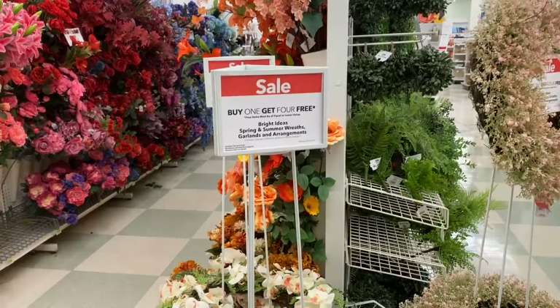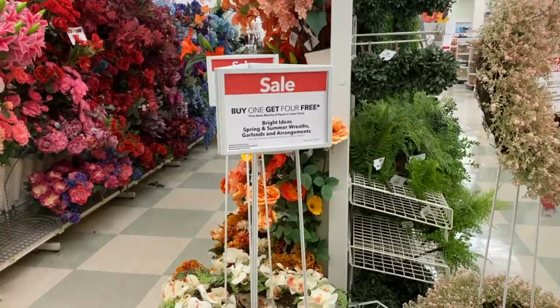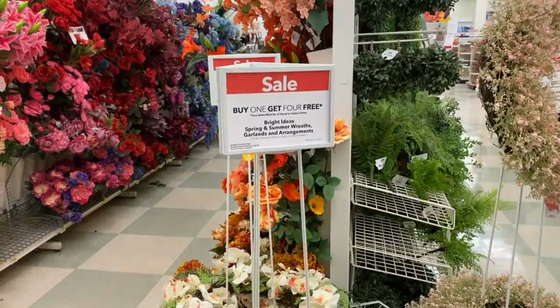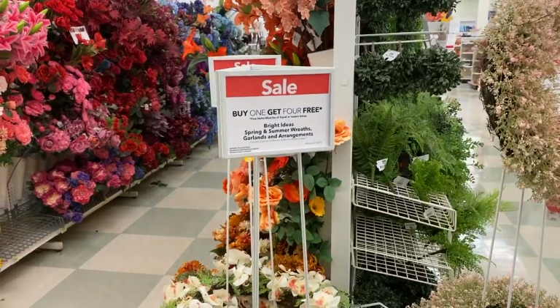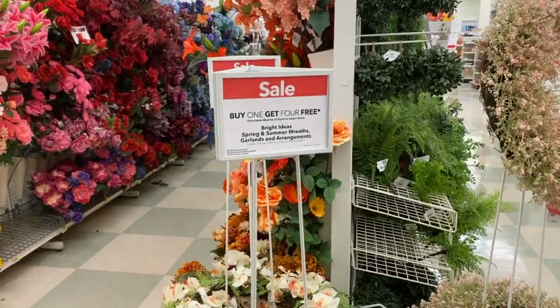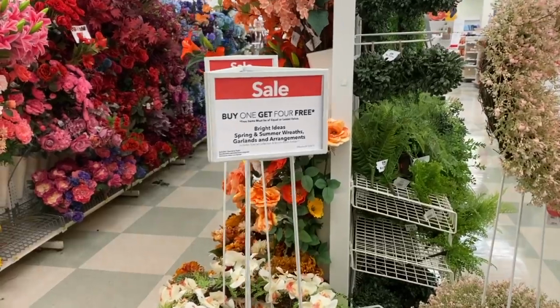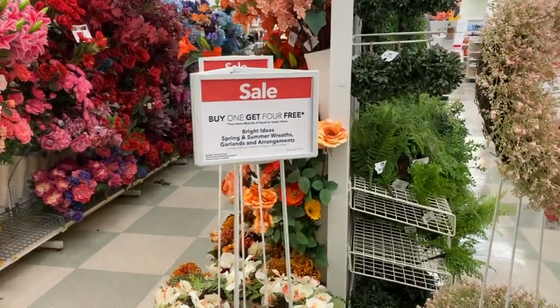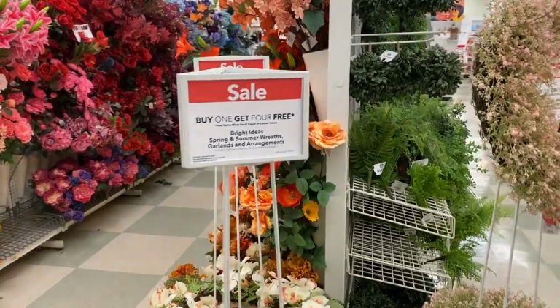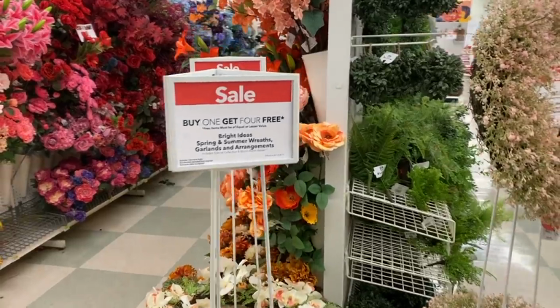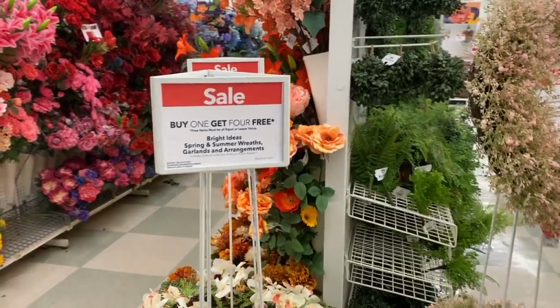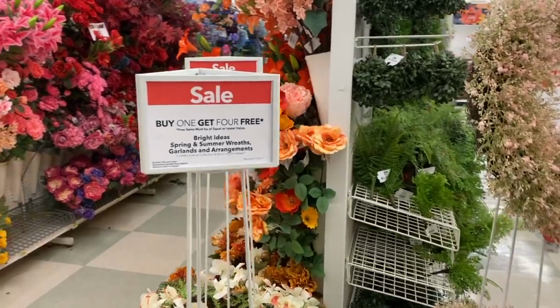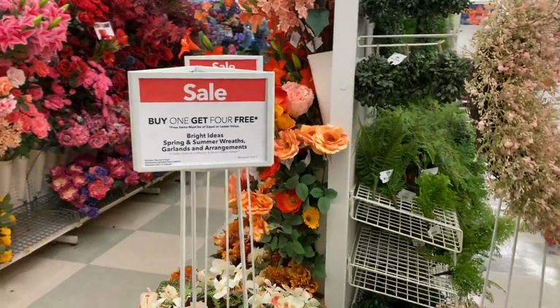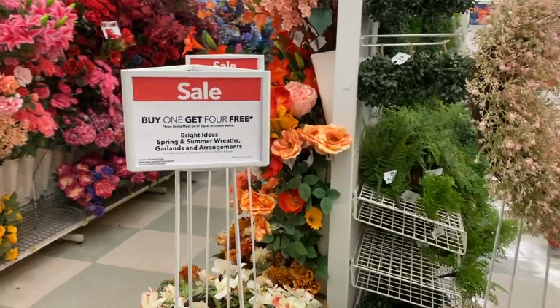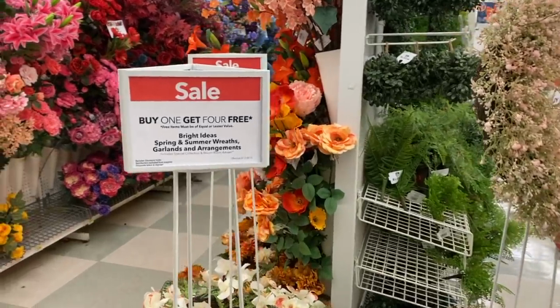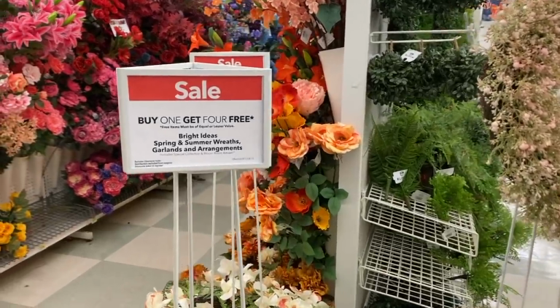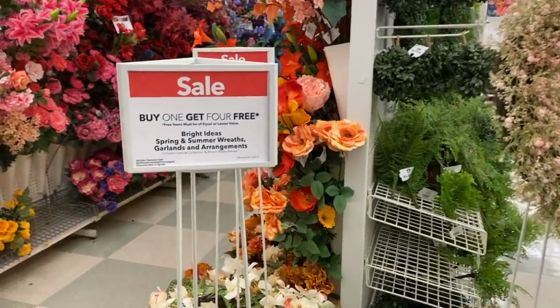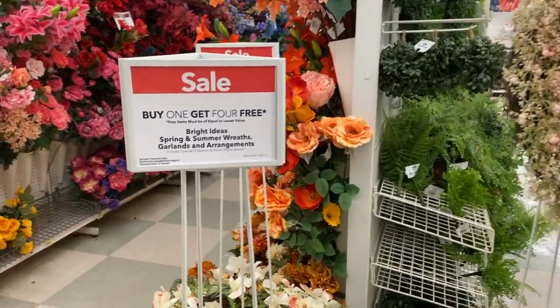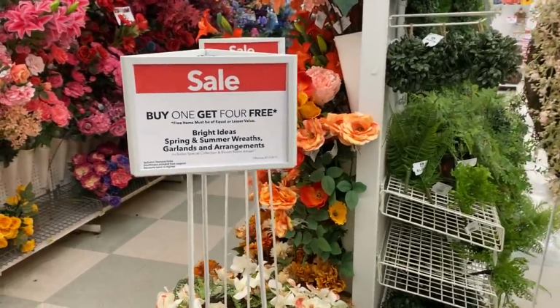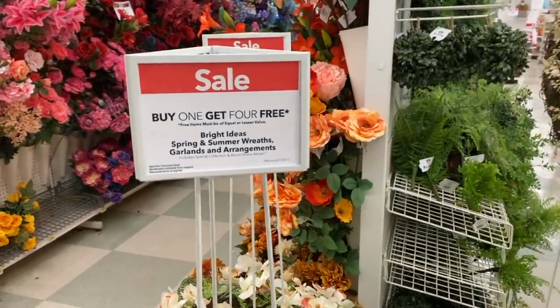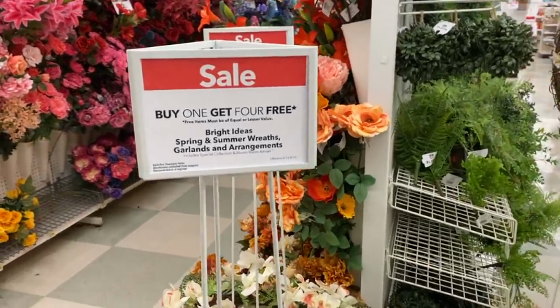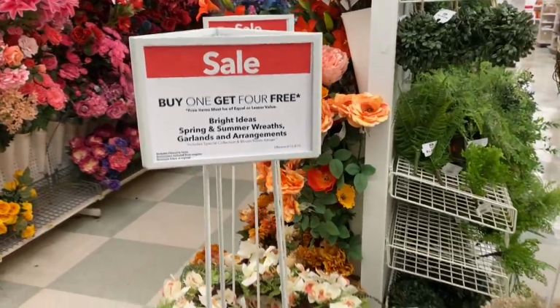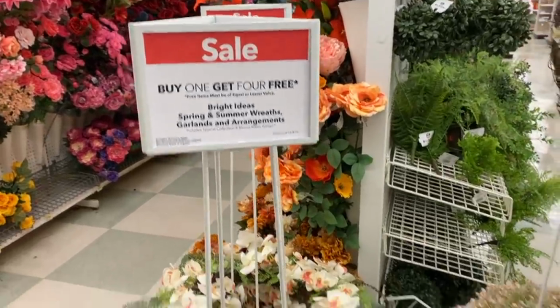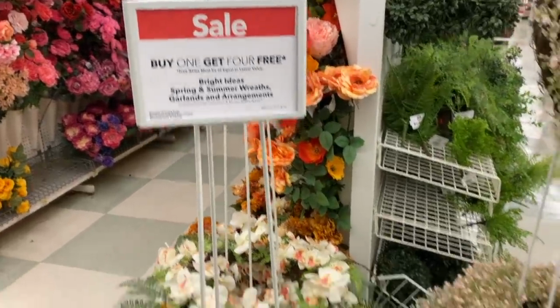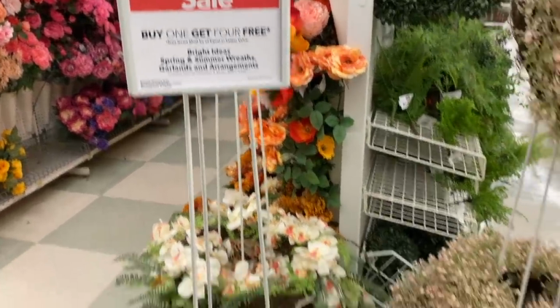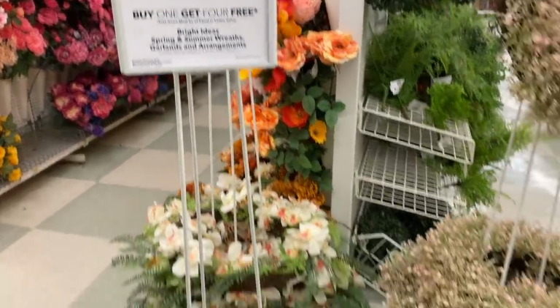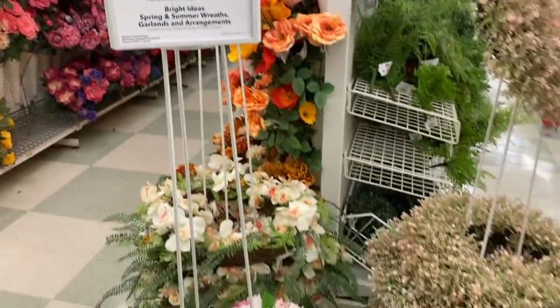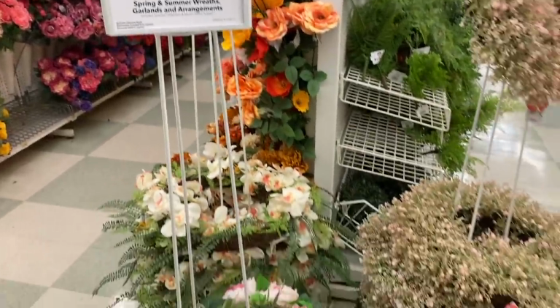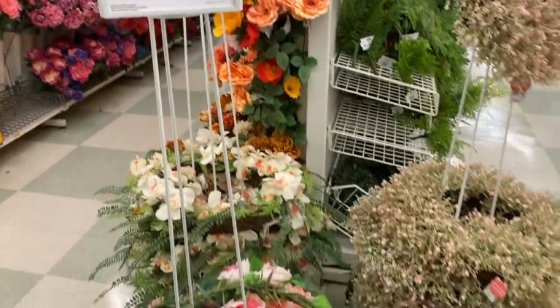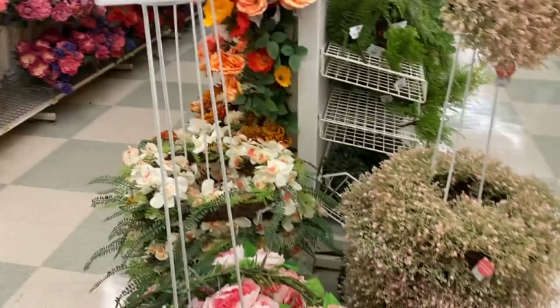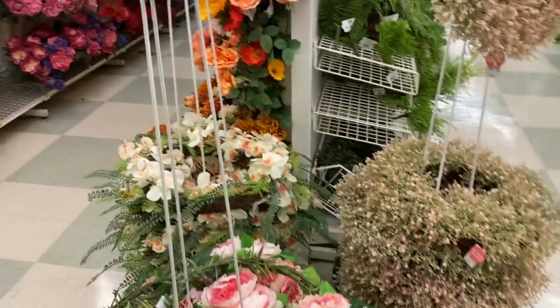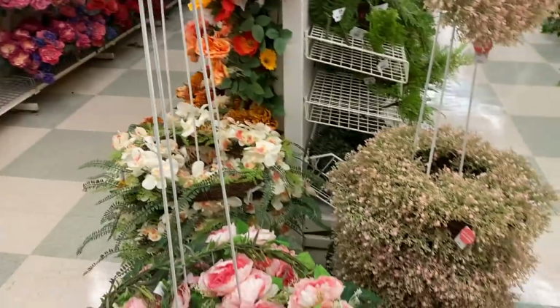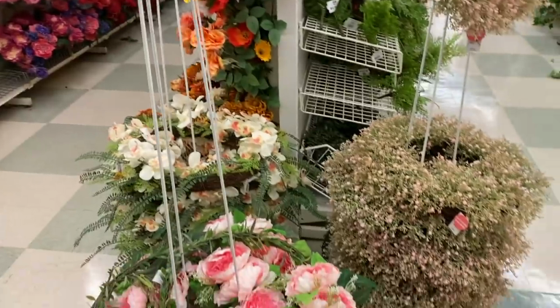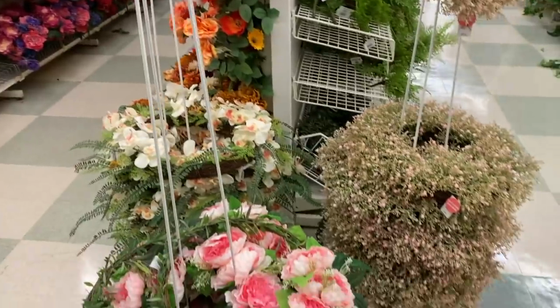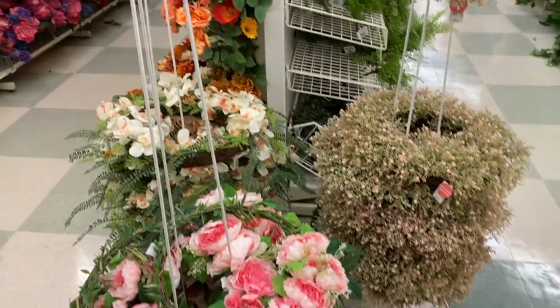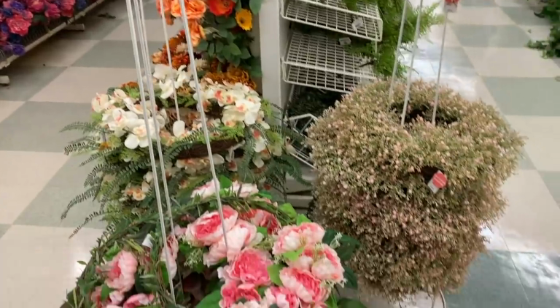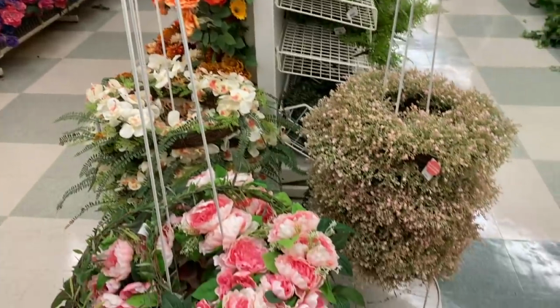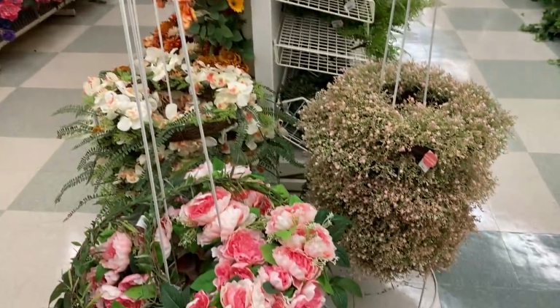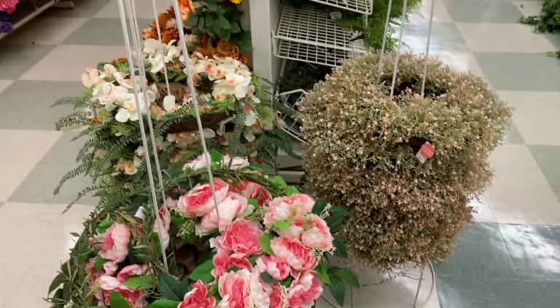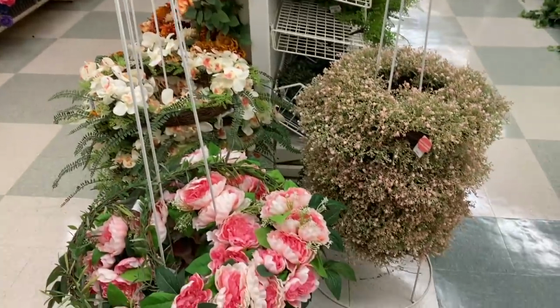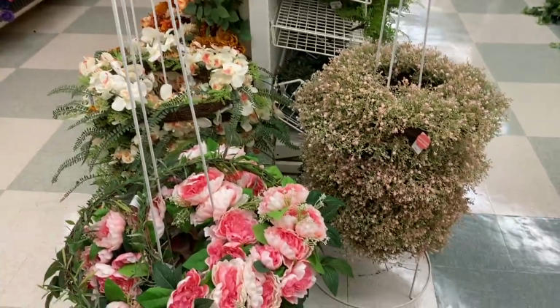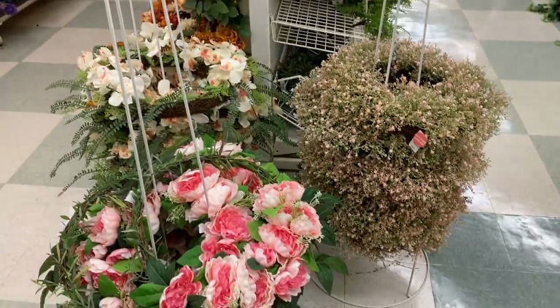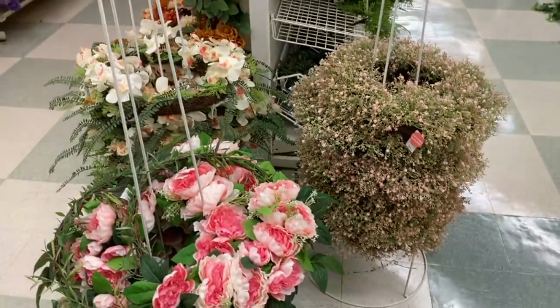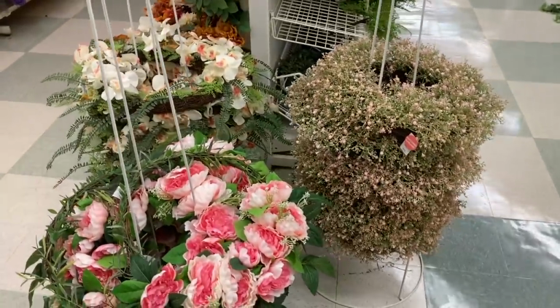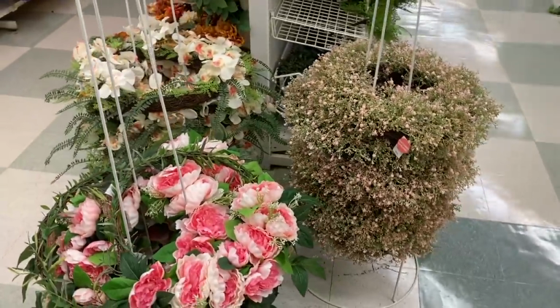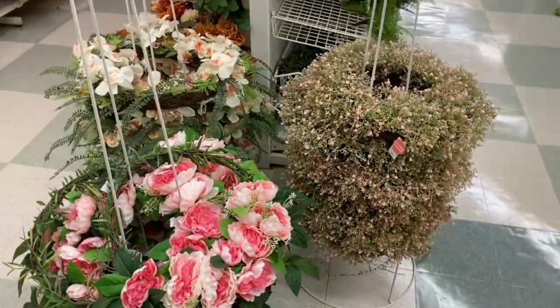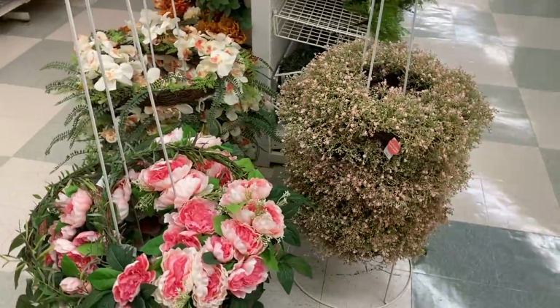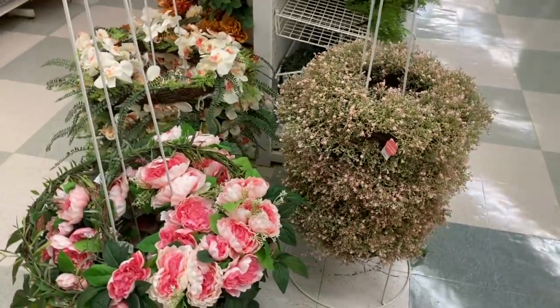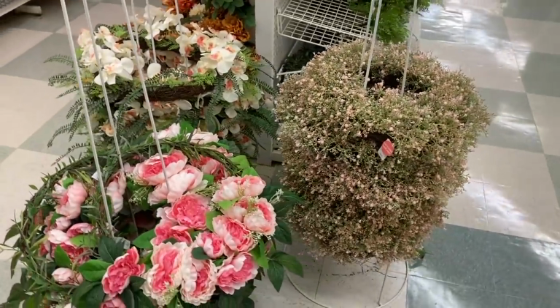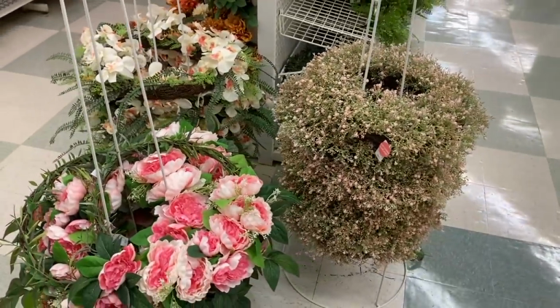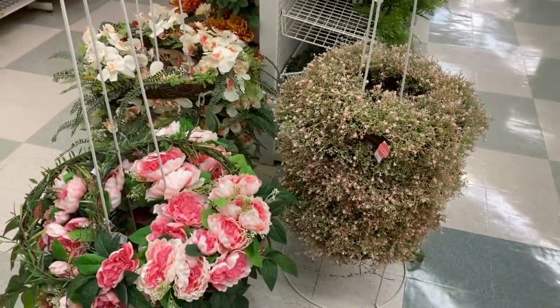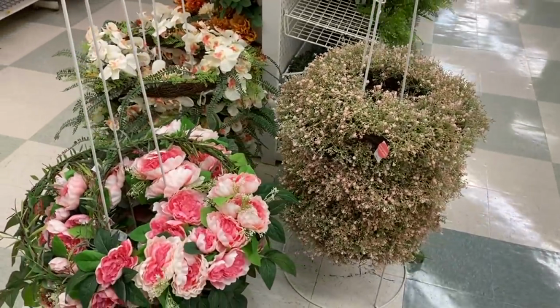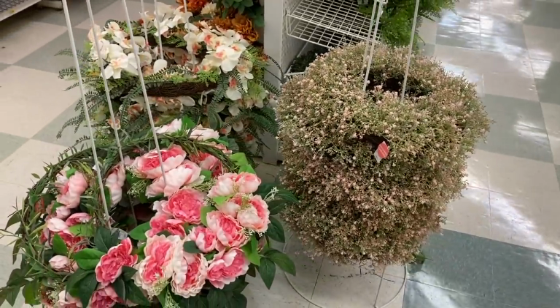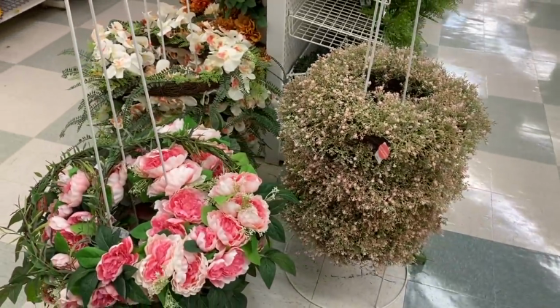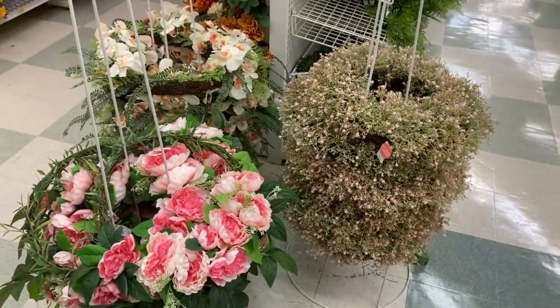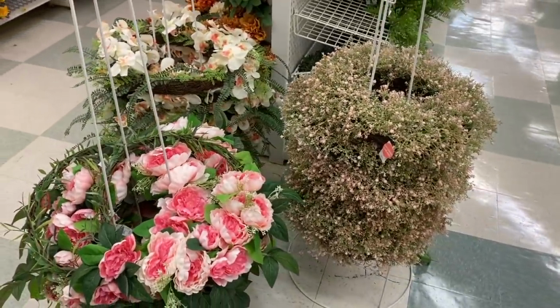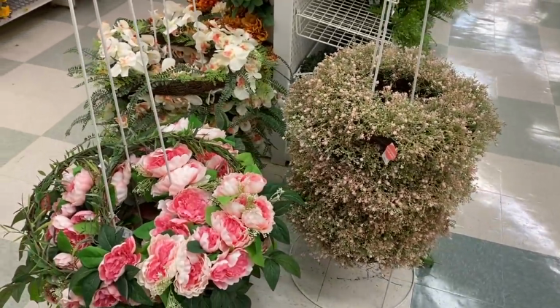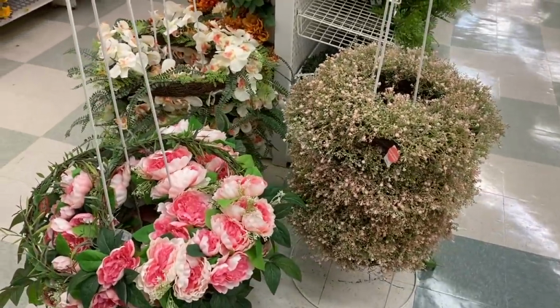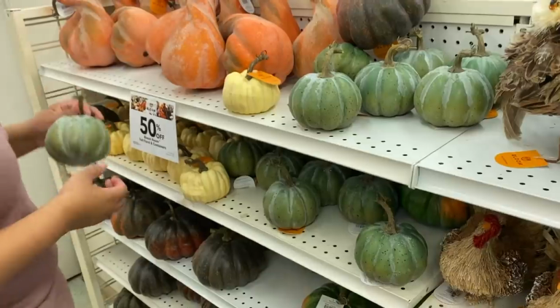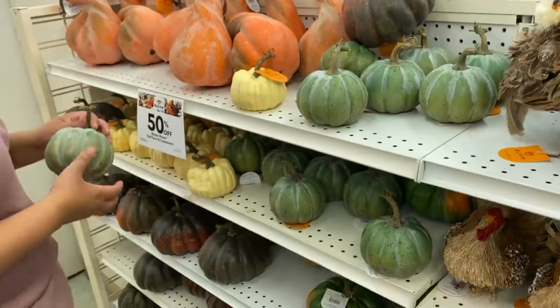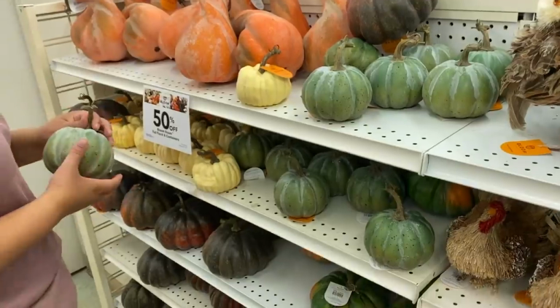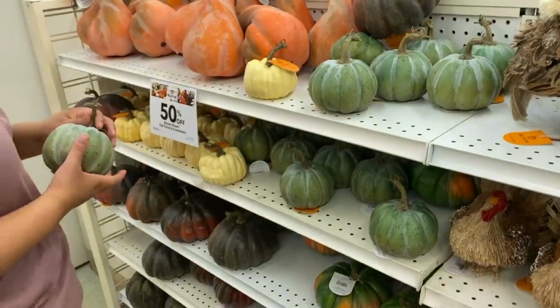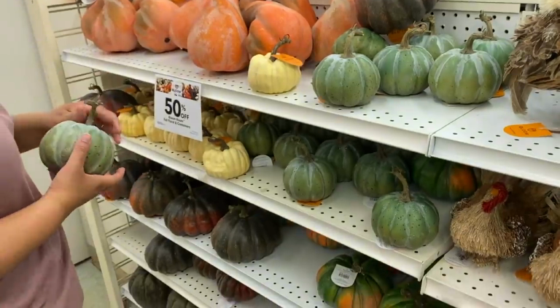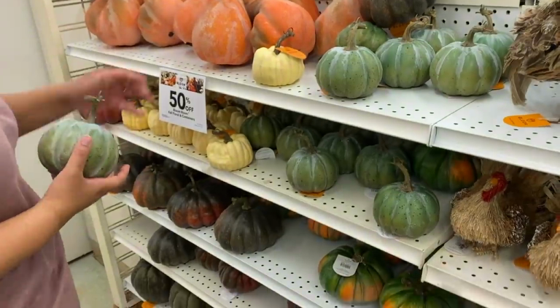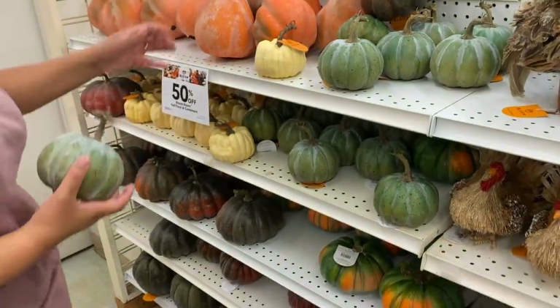And there's this buy one, get four free deal. What? That's amazing — buy one, get four free.